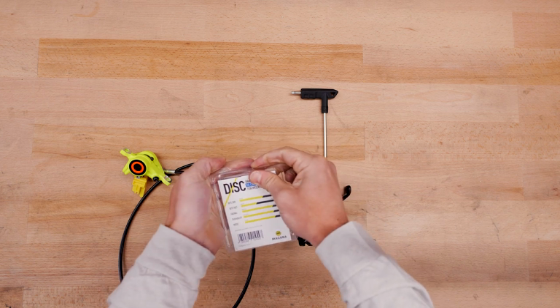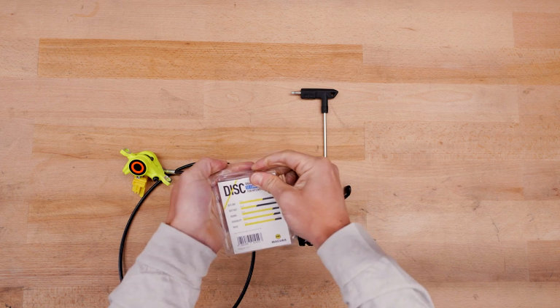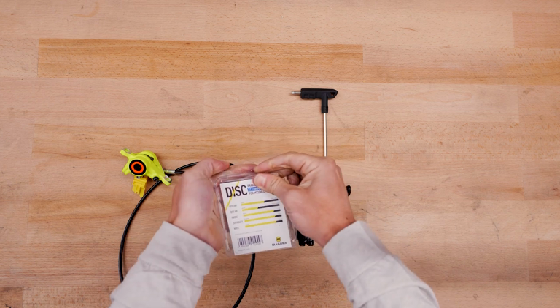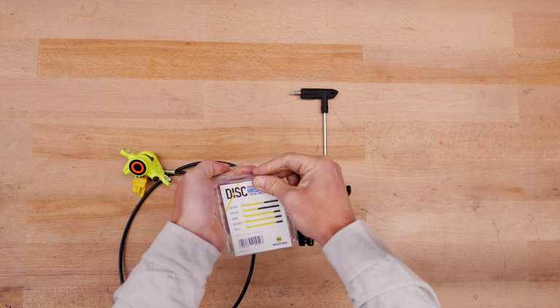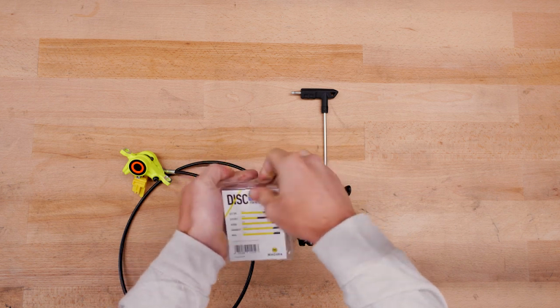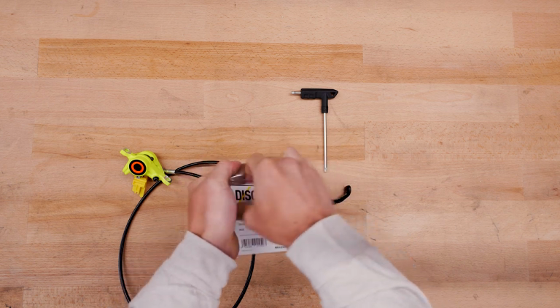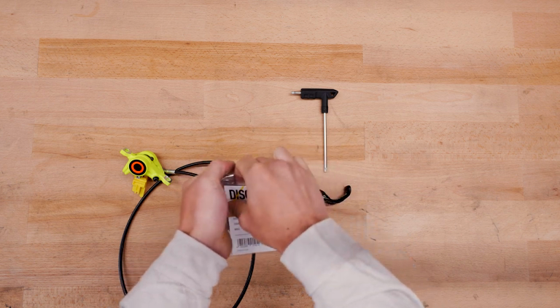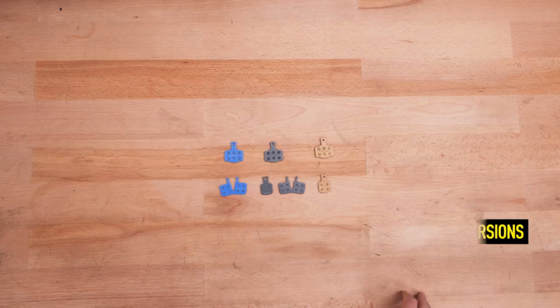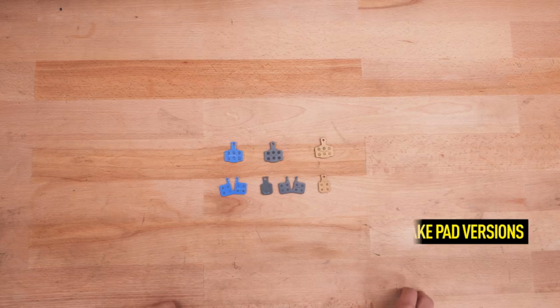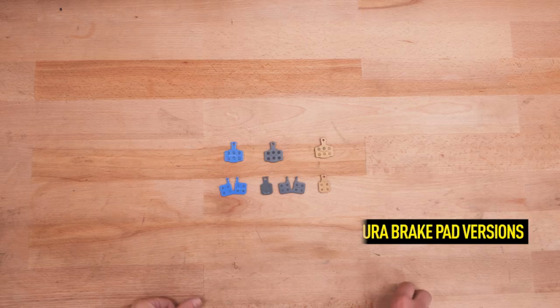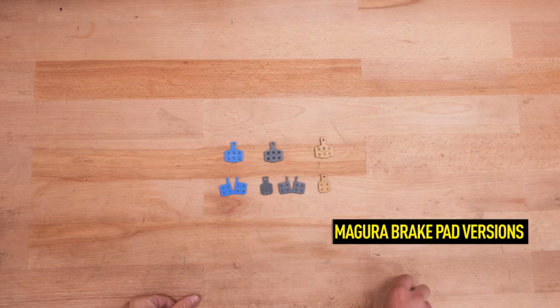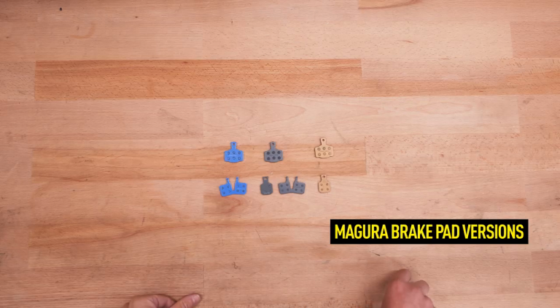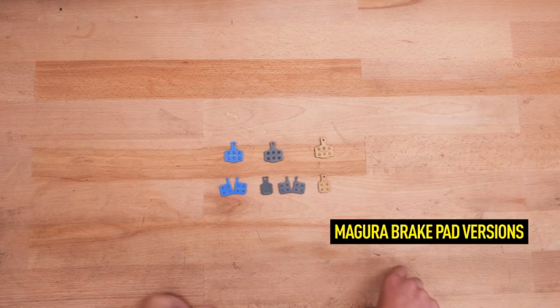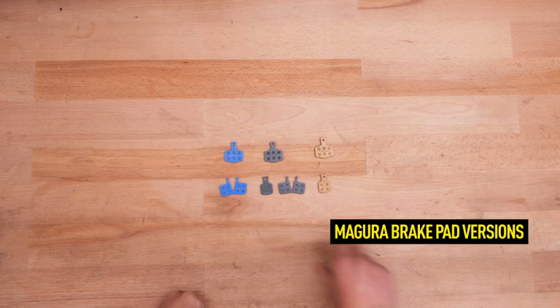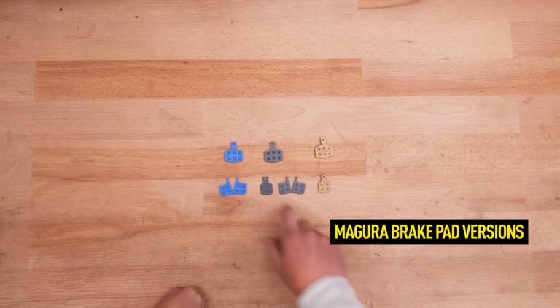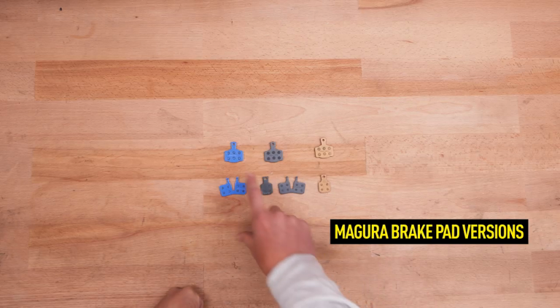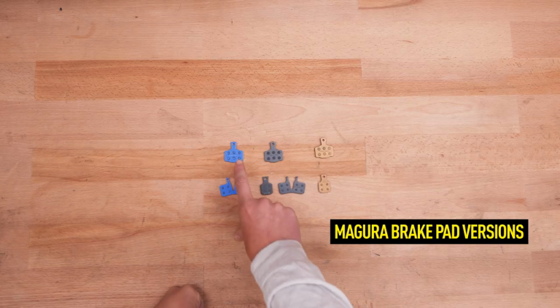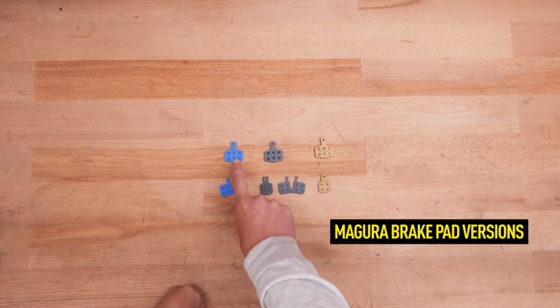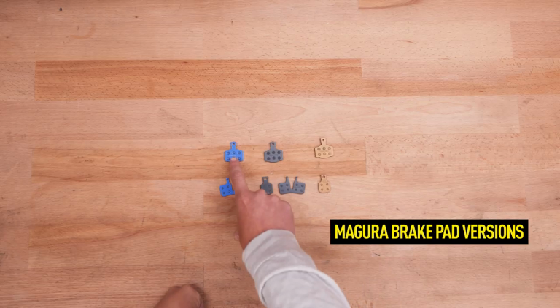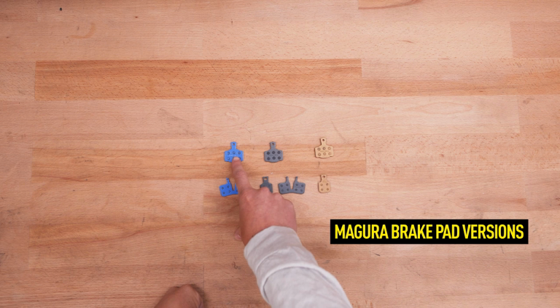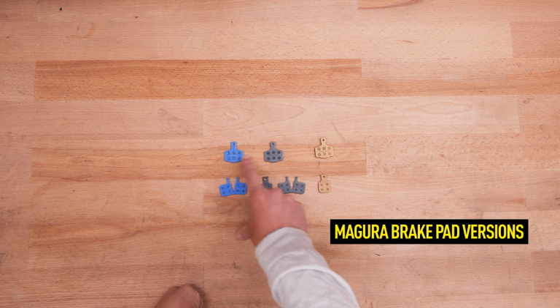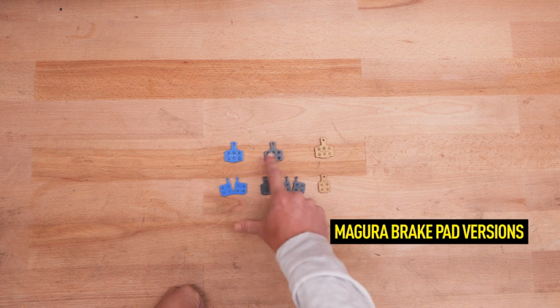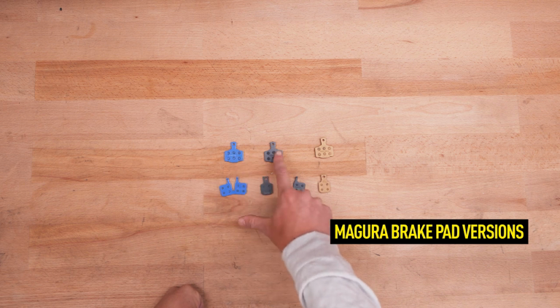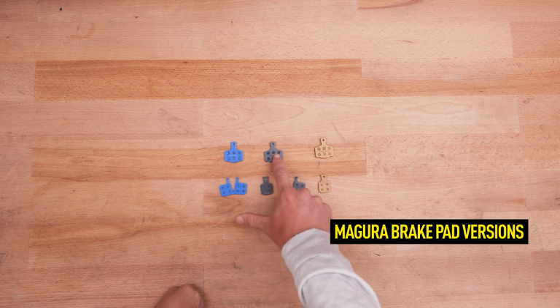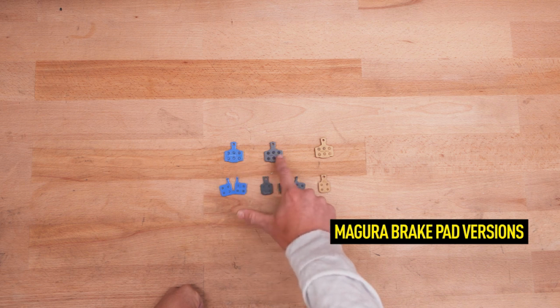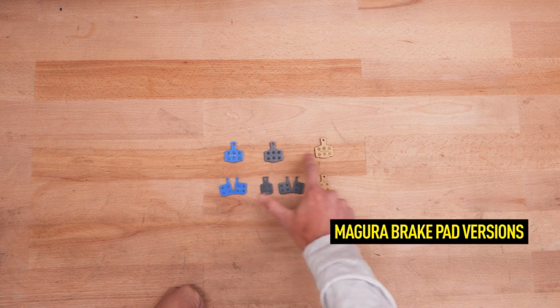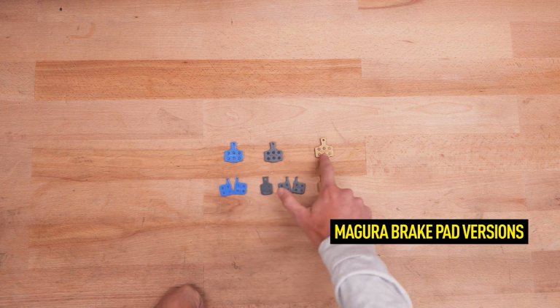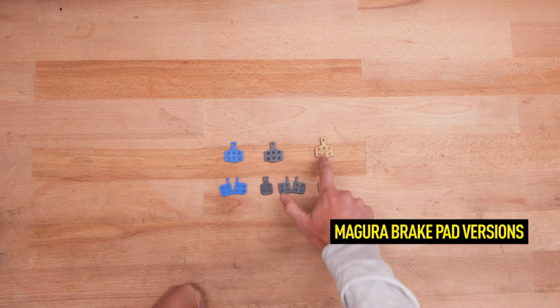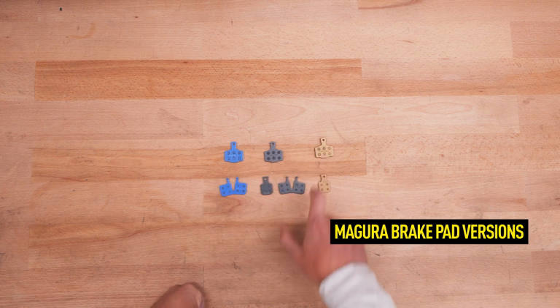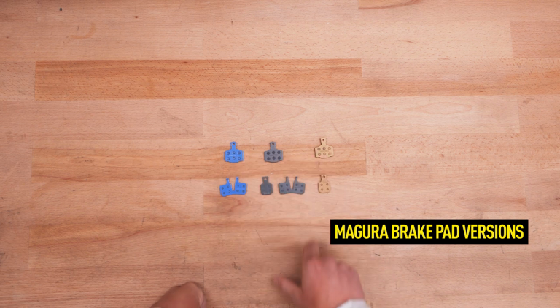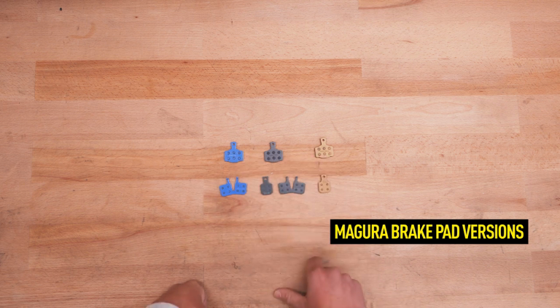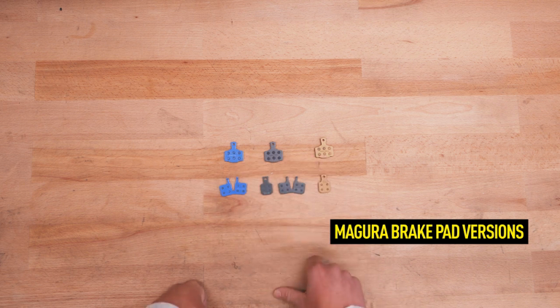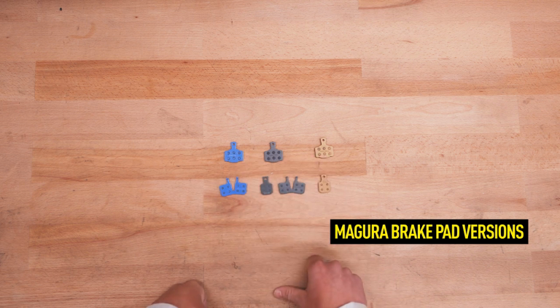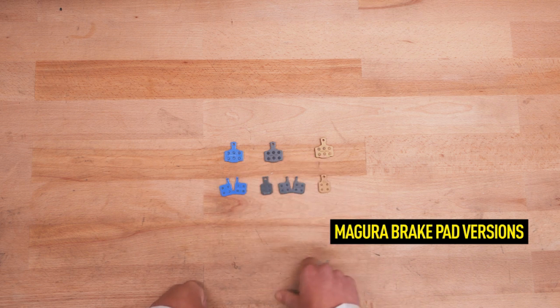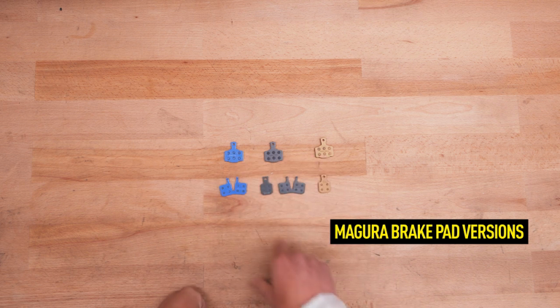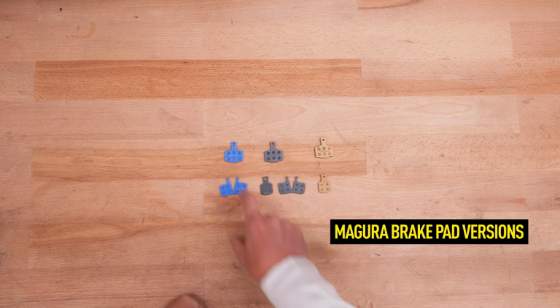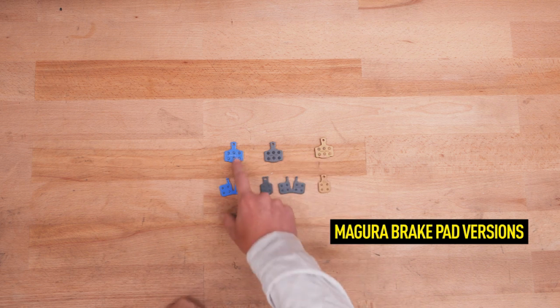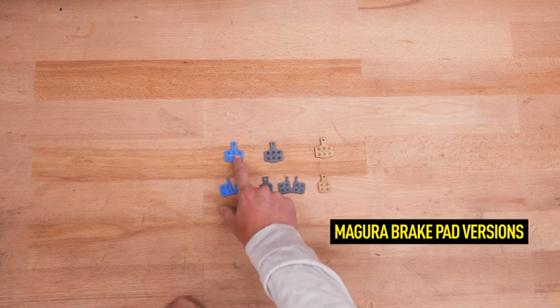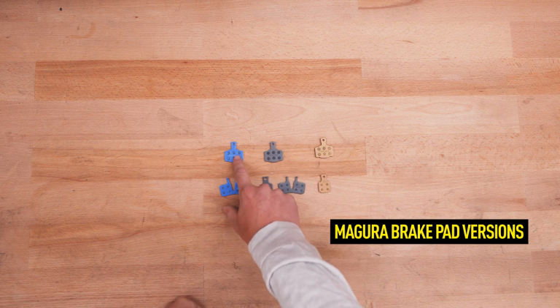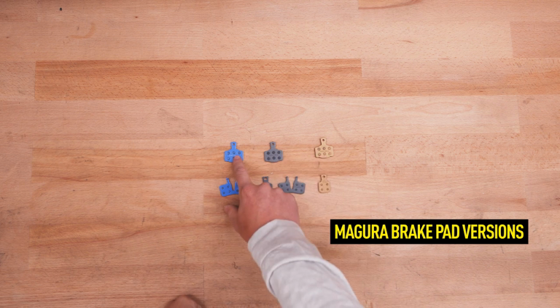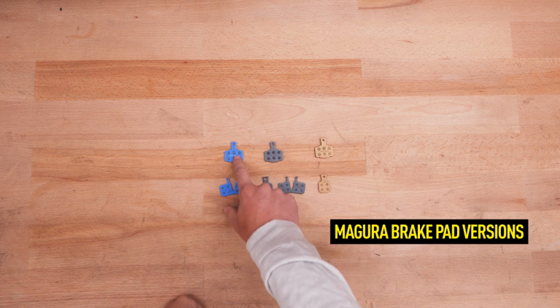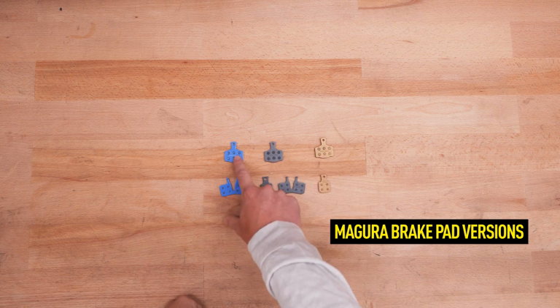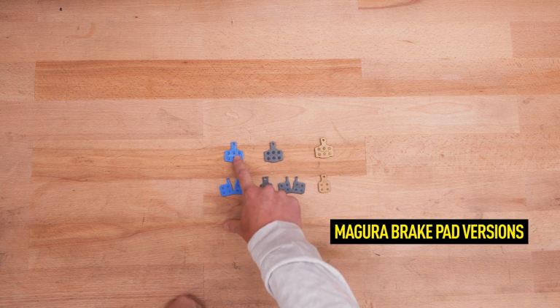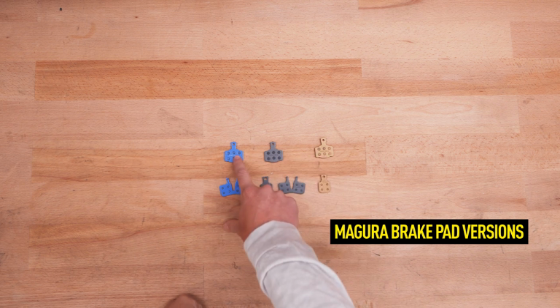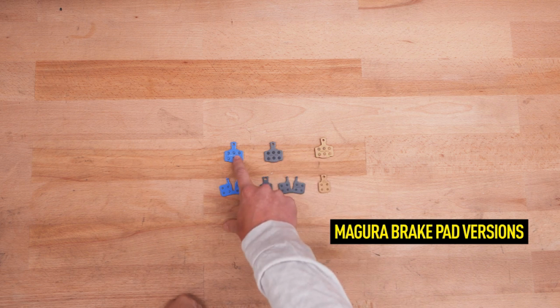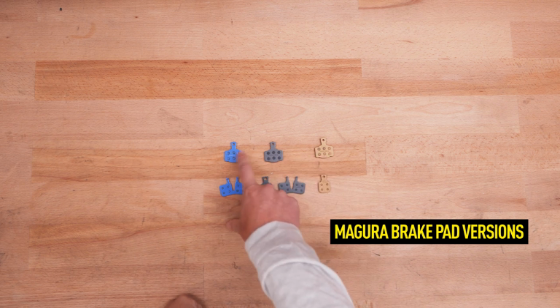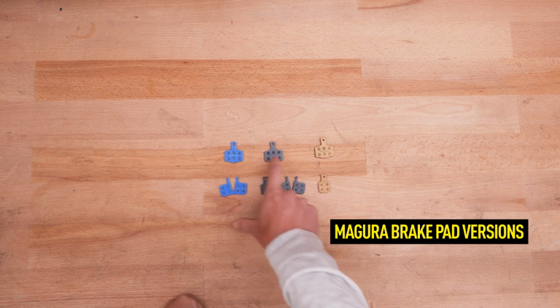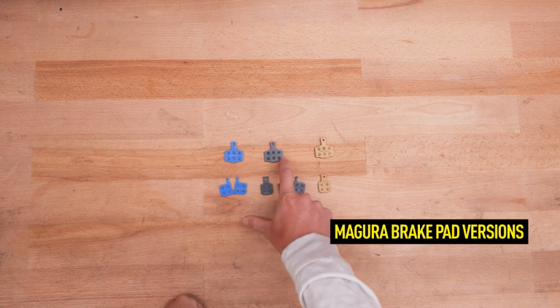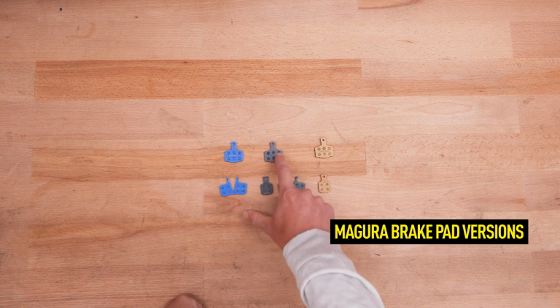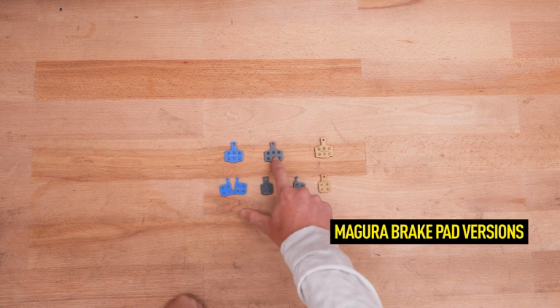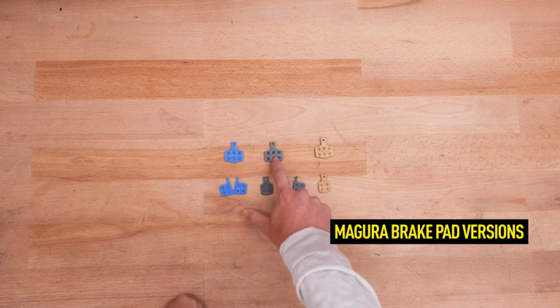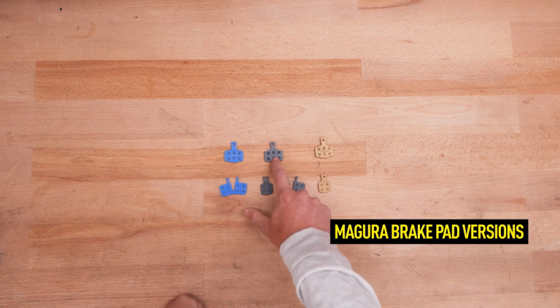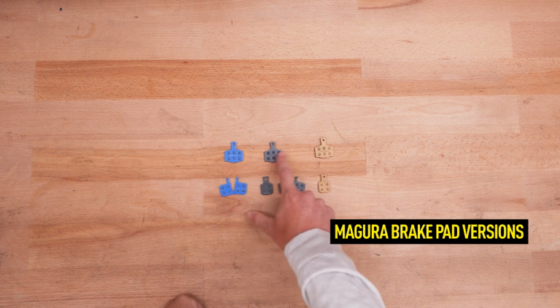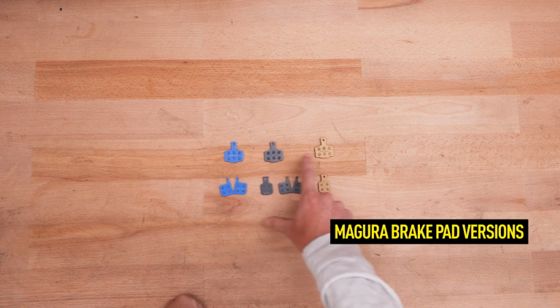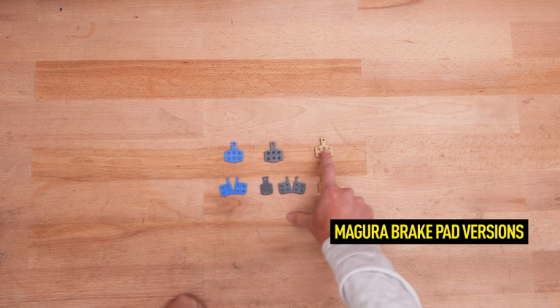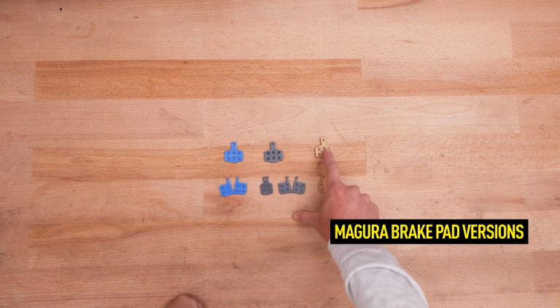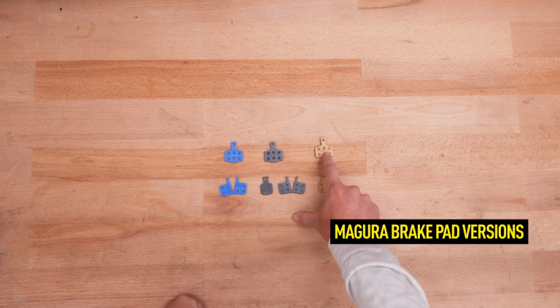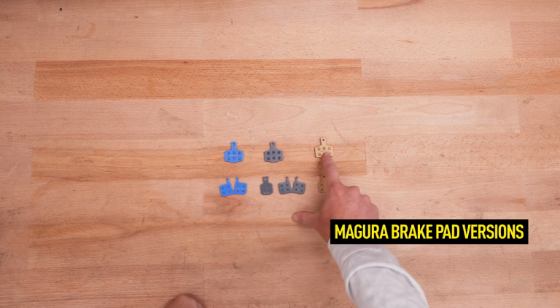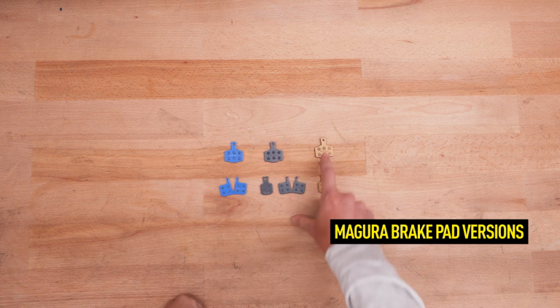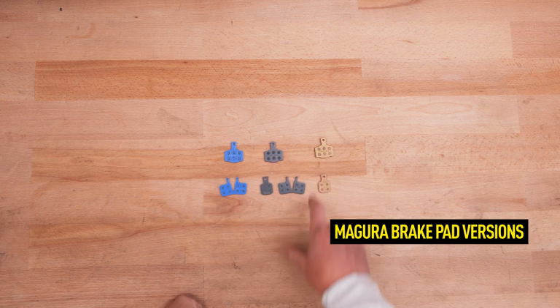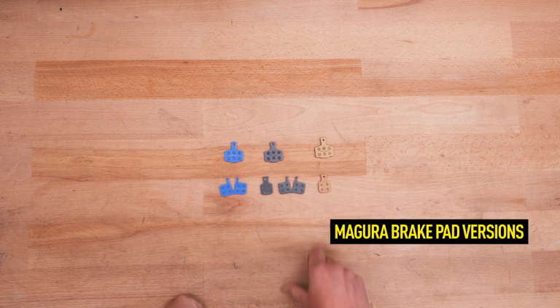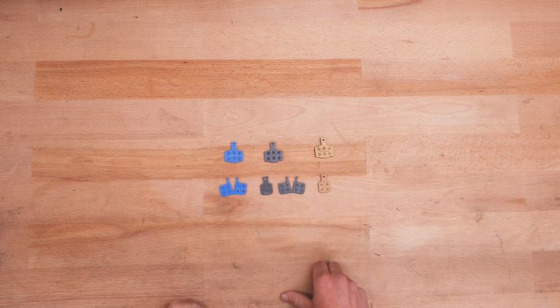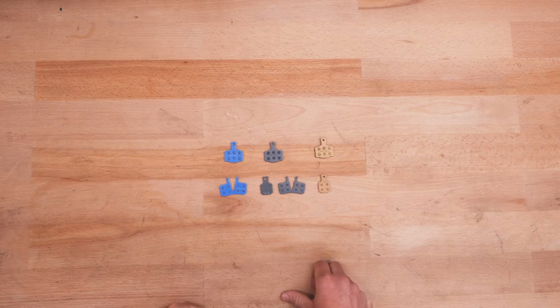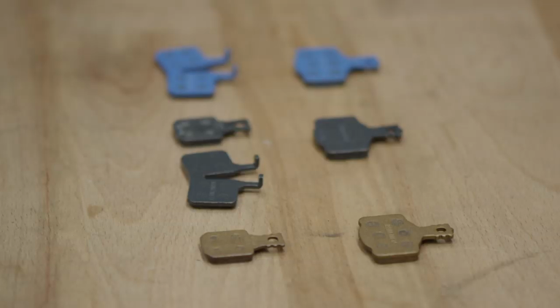Magura offers three different pad mixtures for different requirements: comfort, performance, and race brake pads.